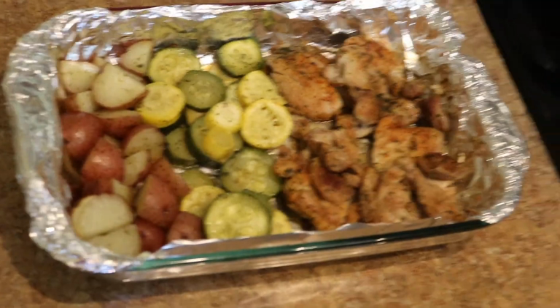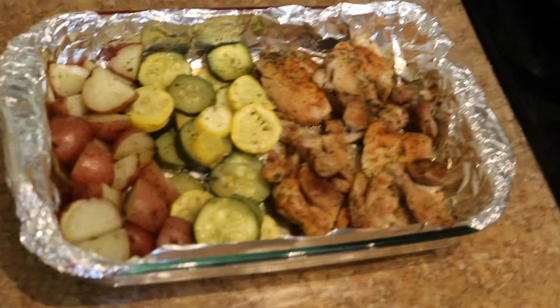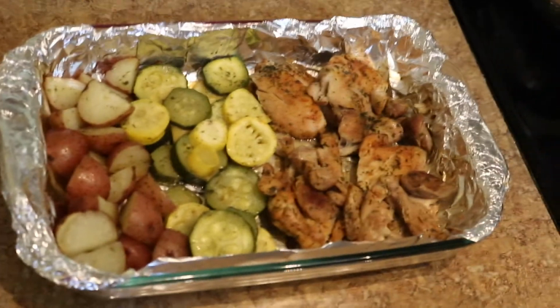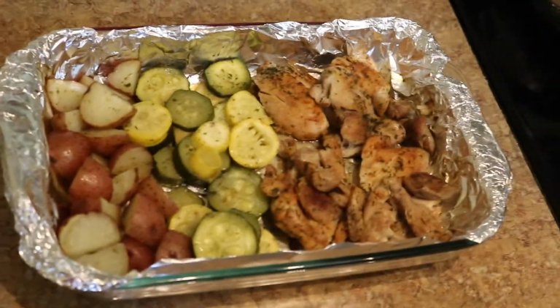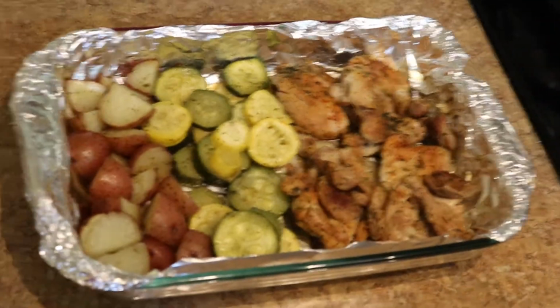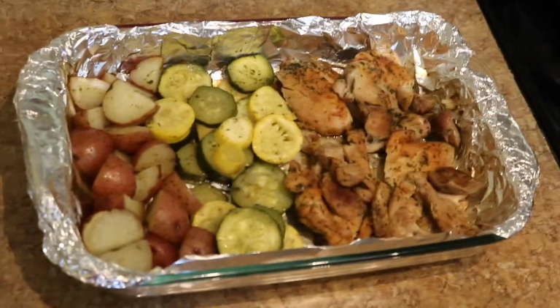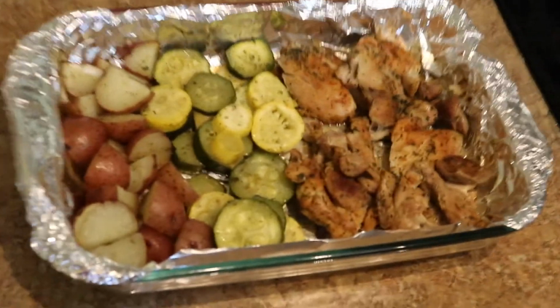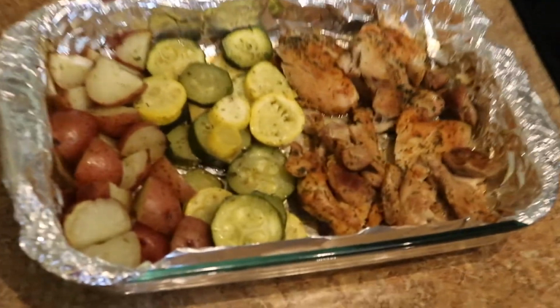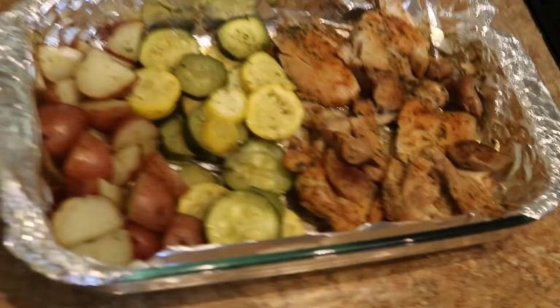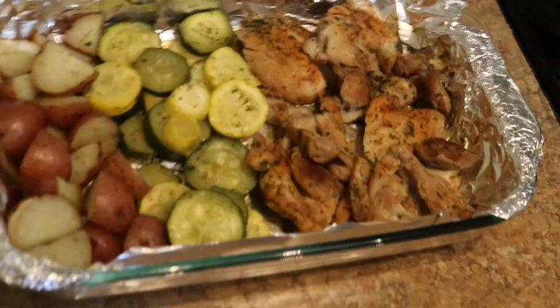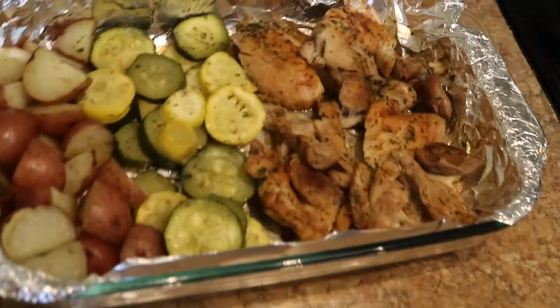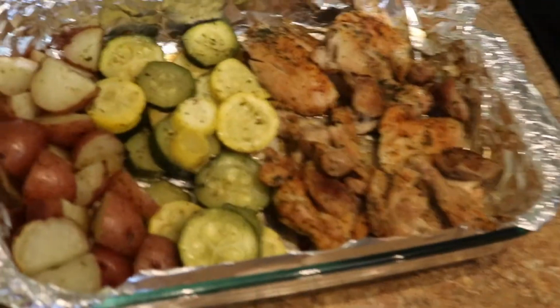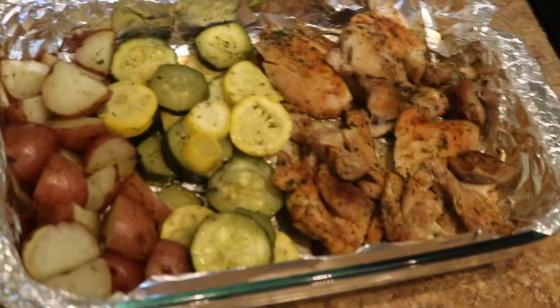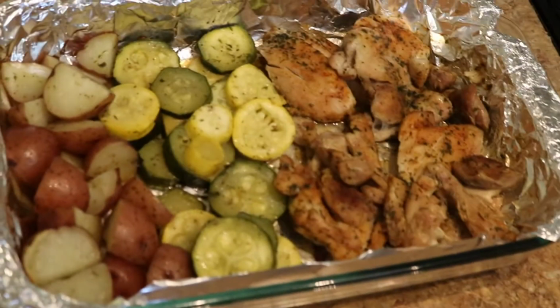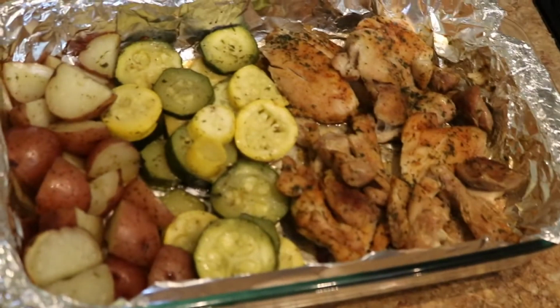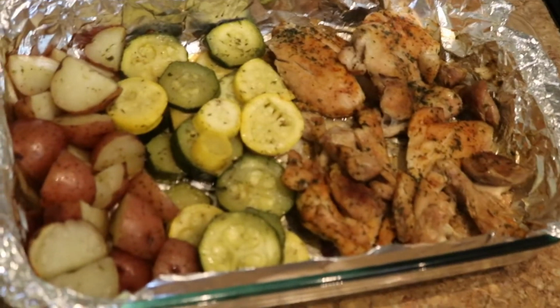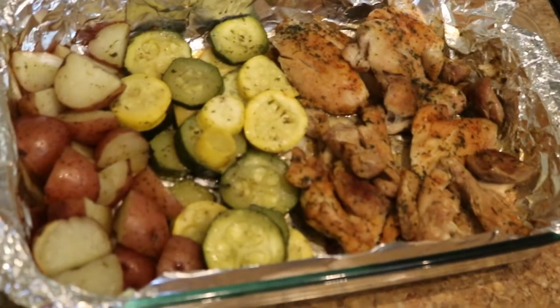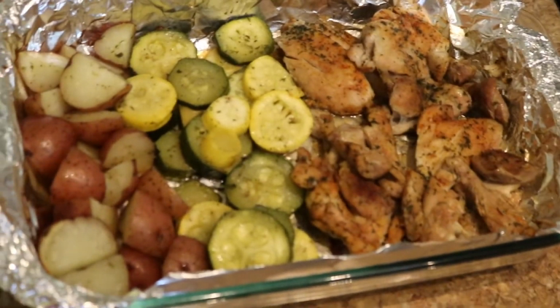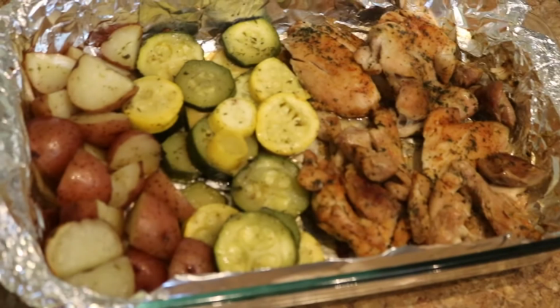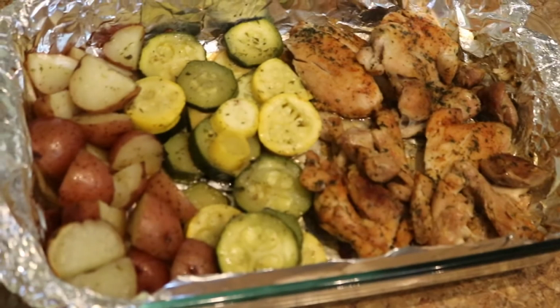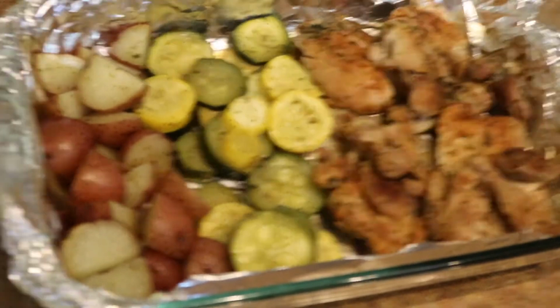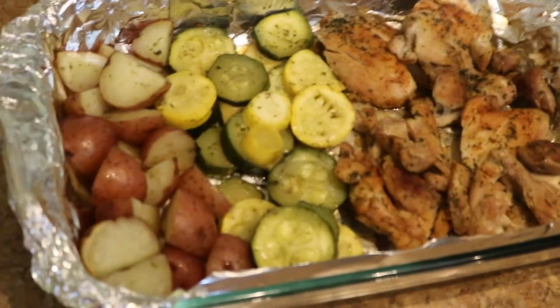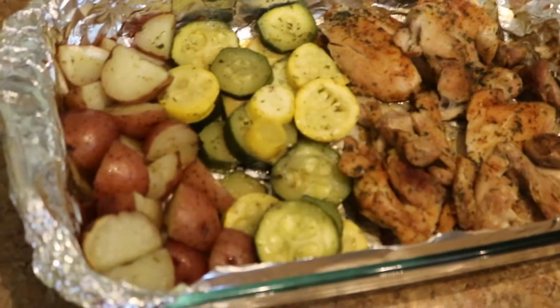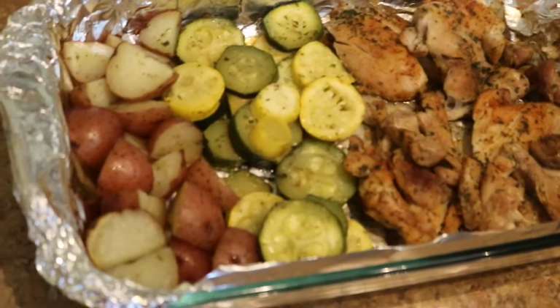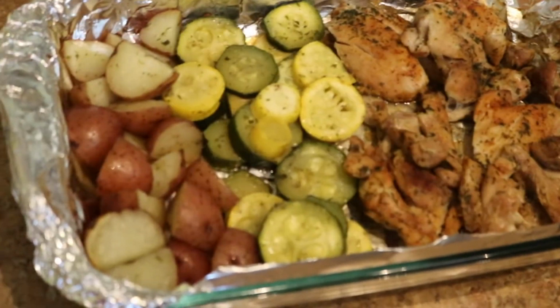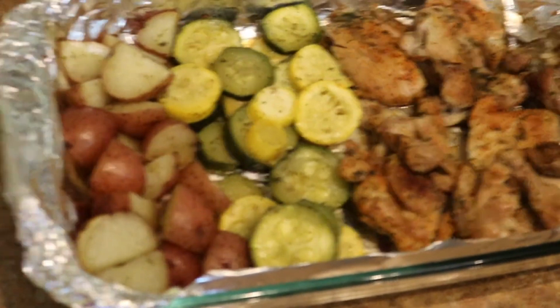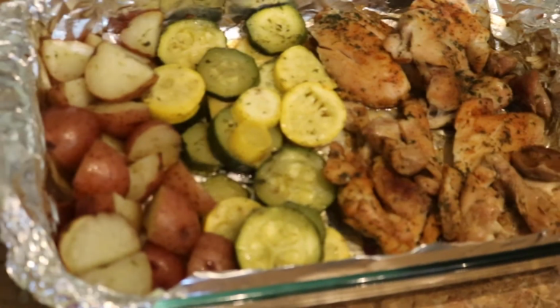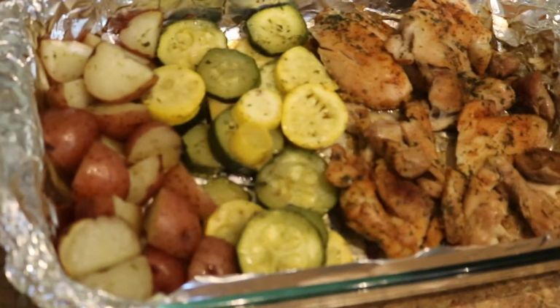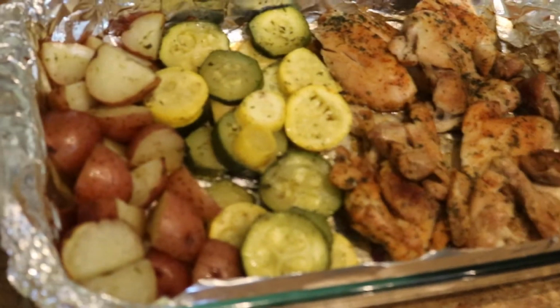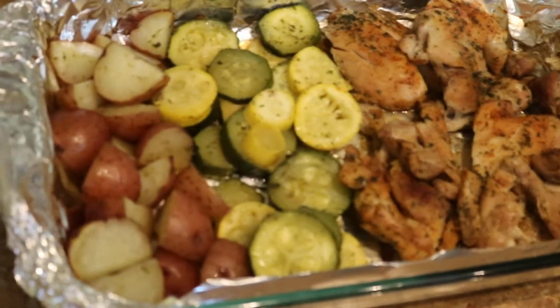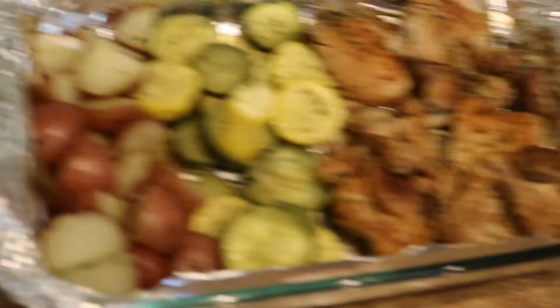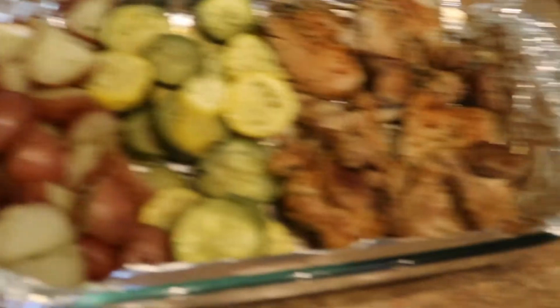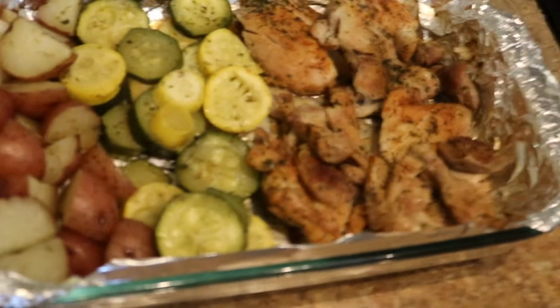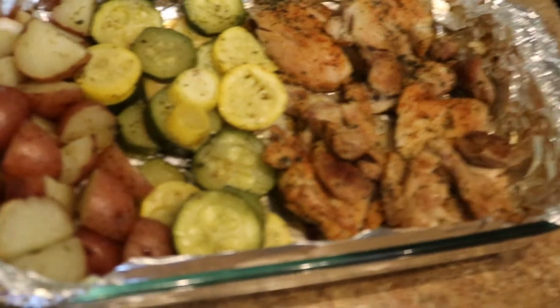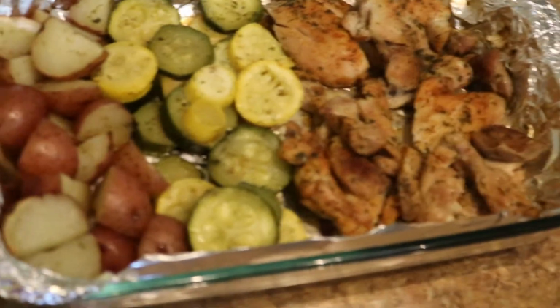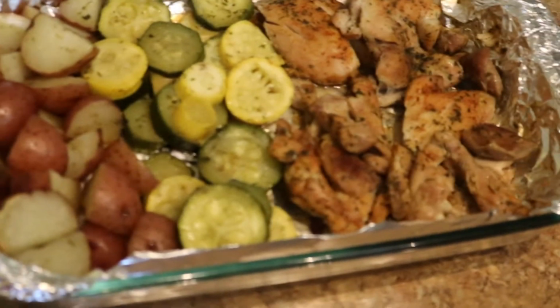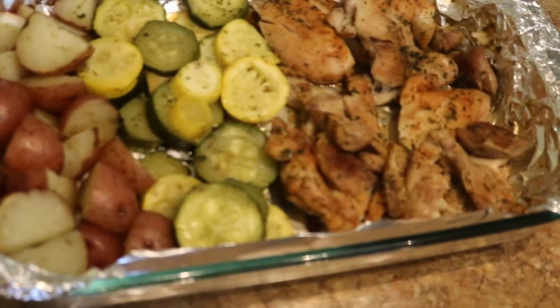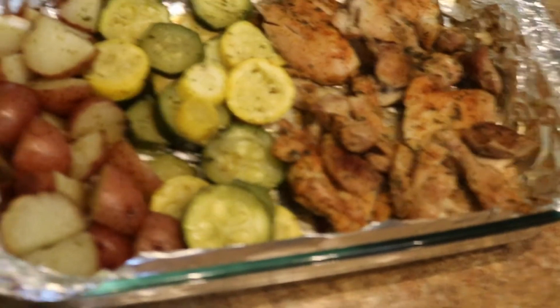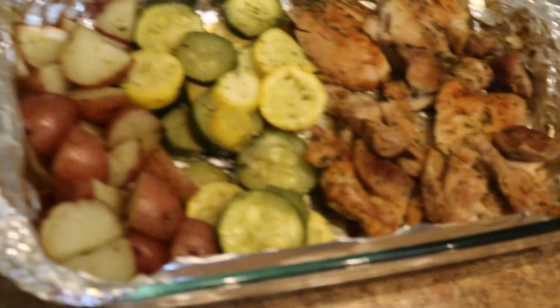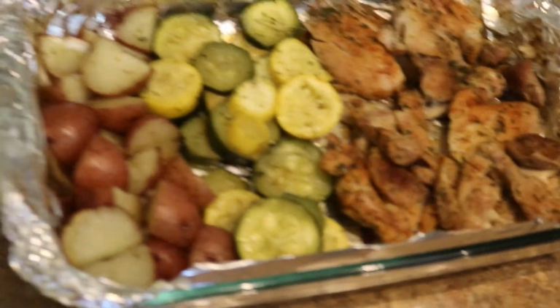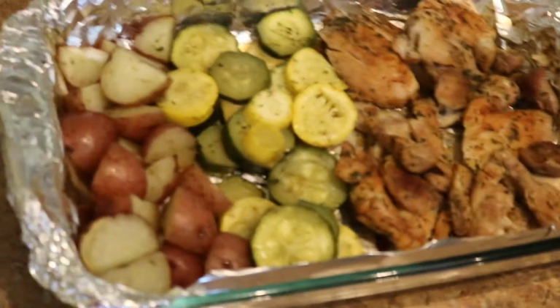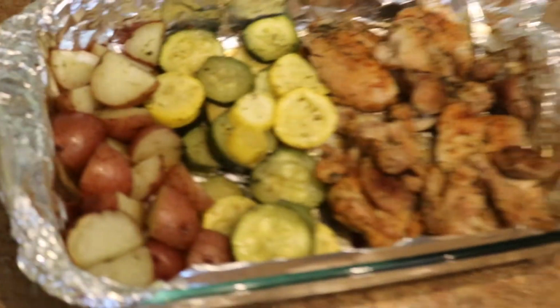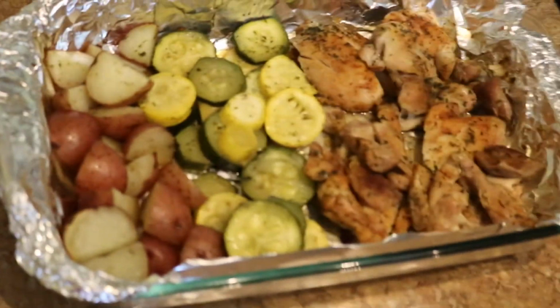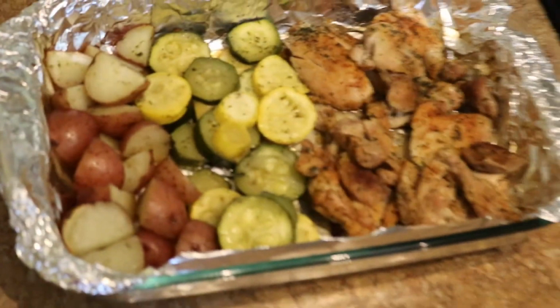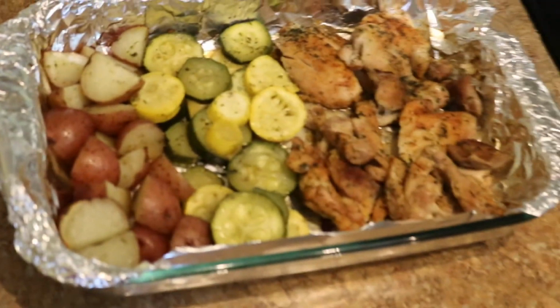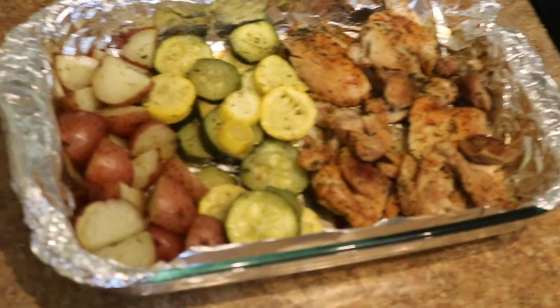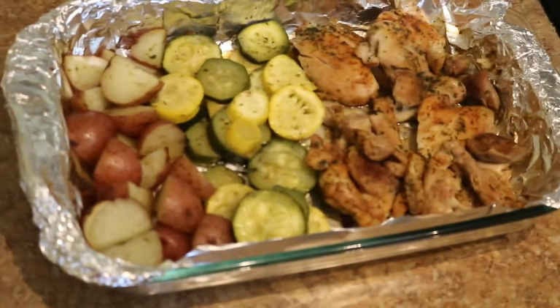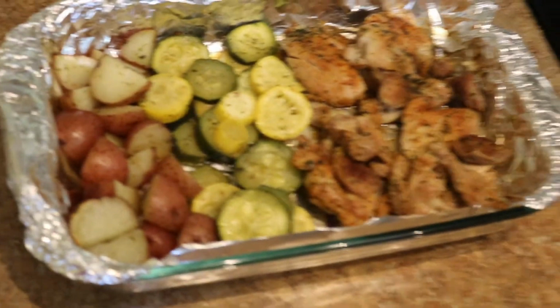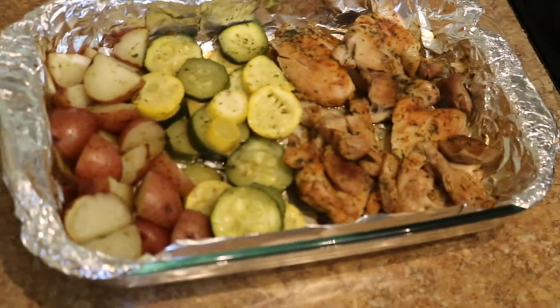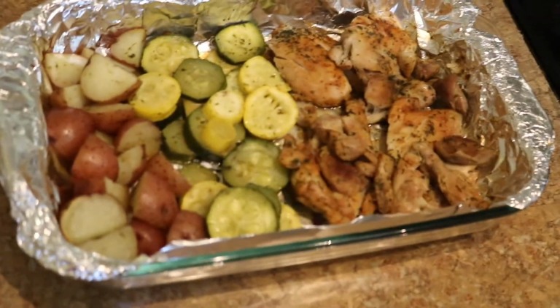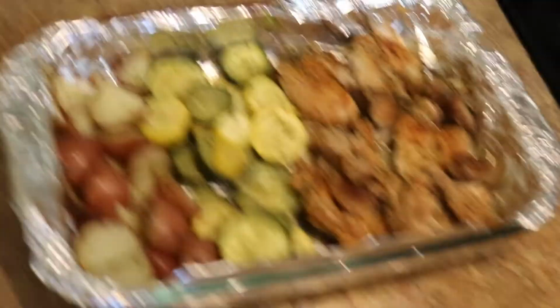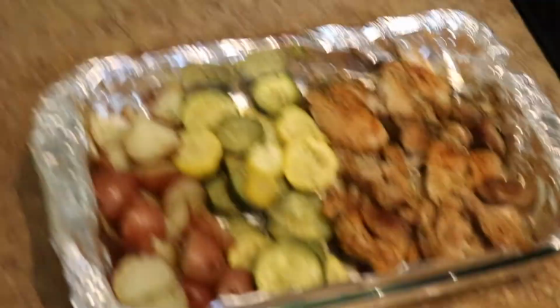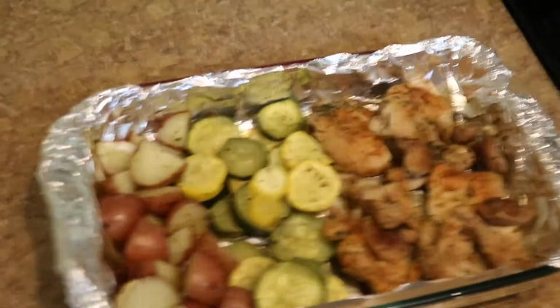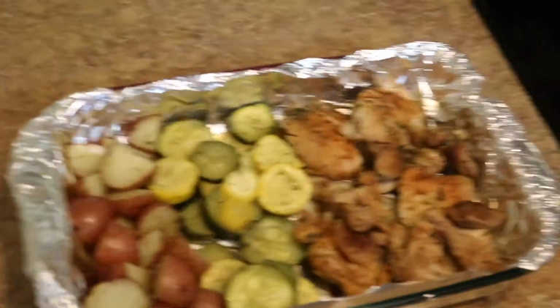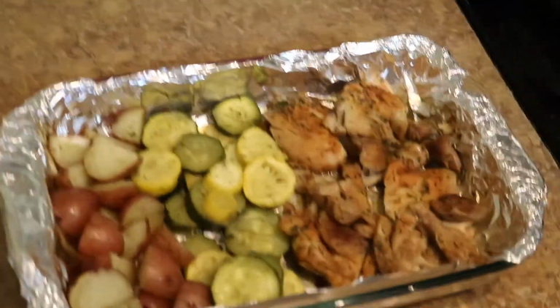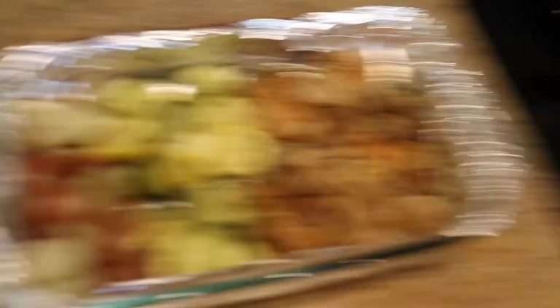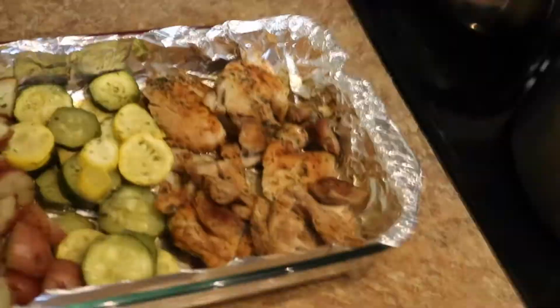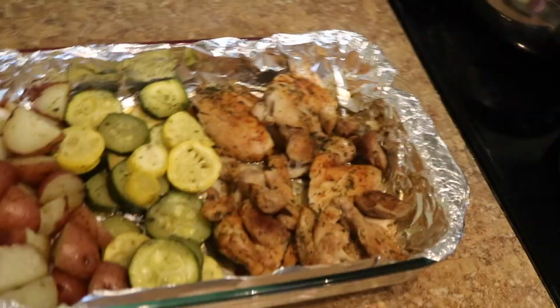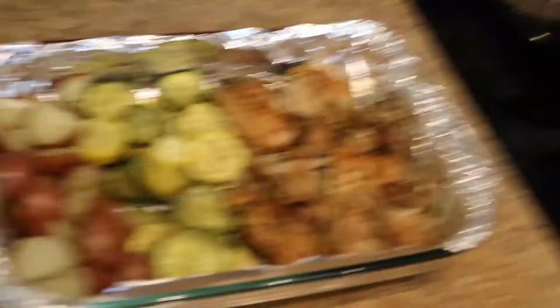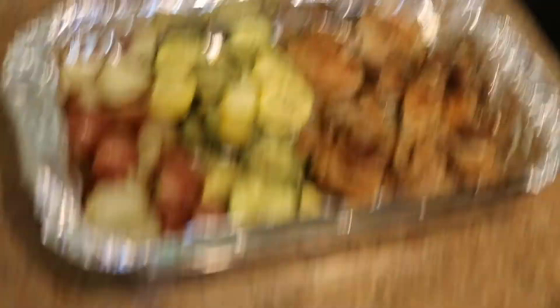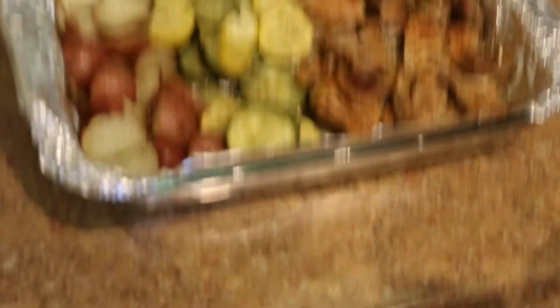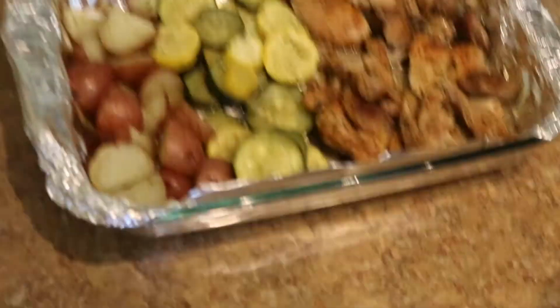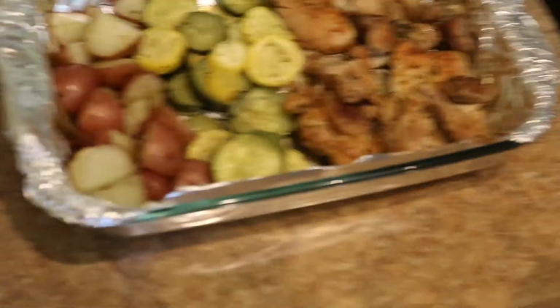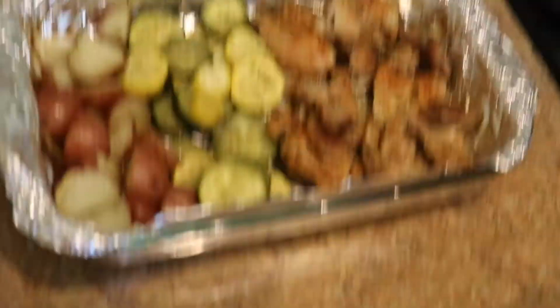And there you have it. Thank you for watching us here on New Orleans Cooking with the Fields Family. Share if you care.